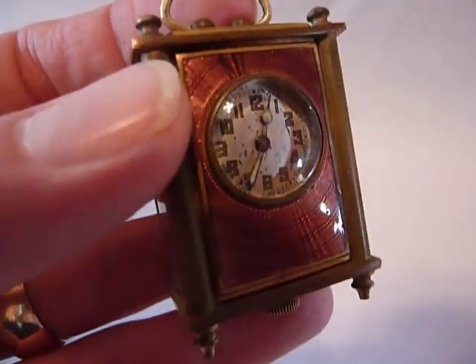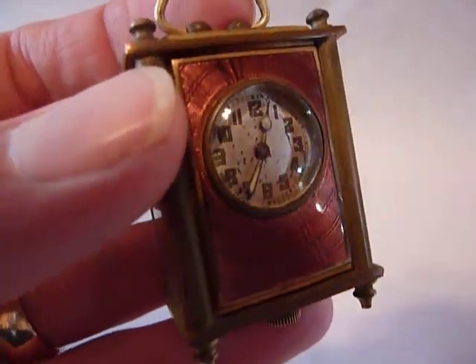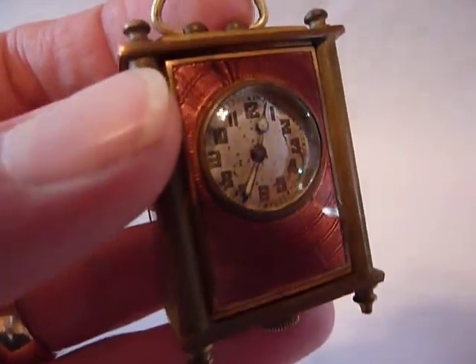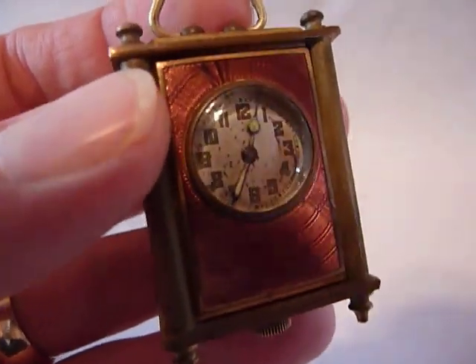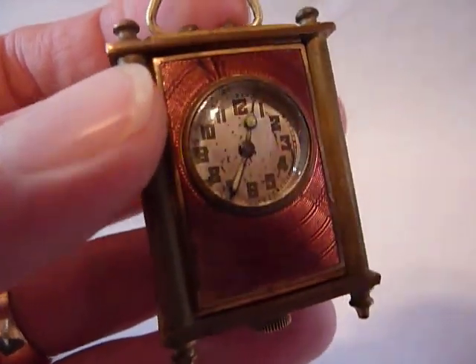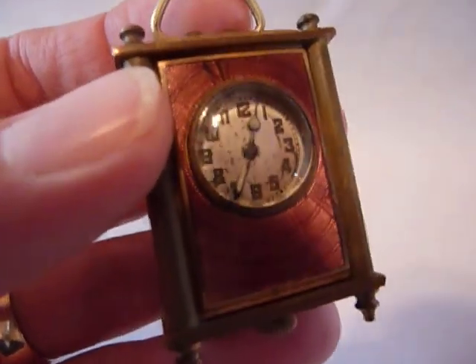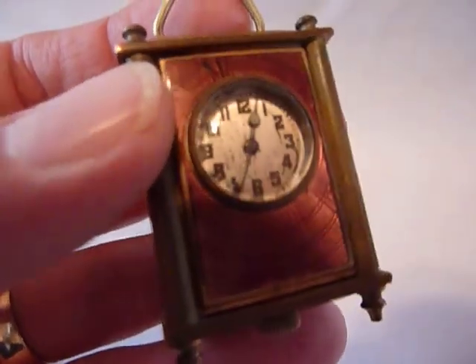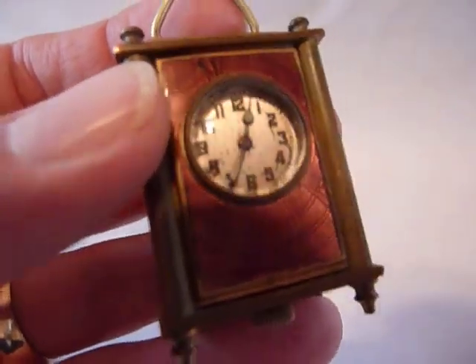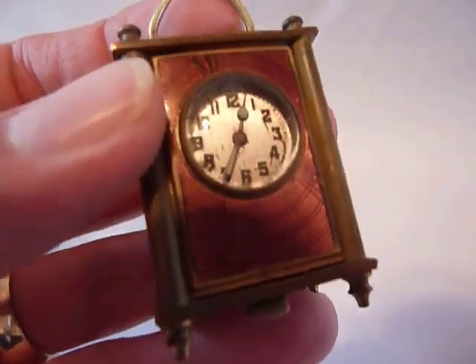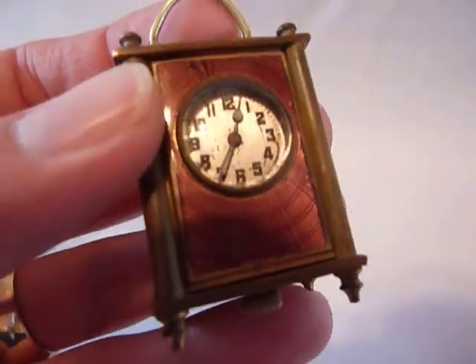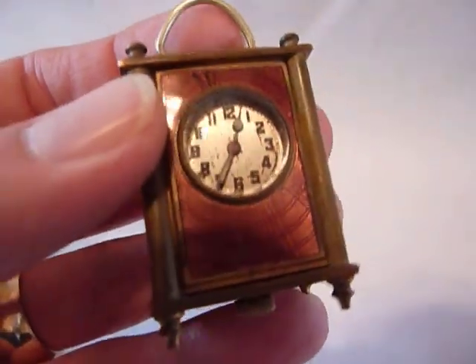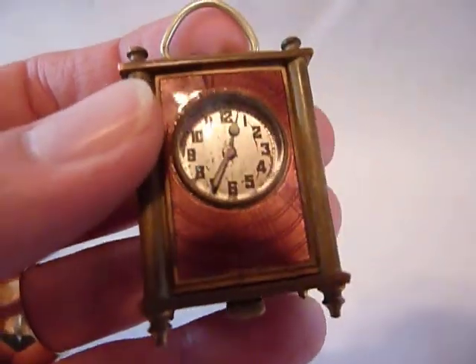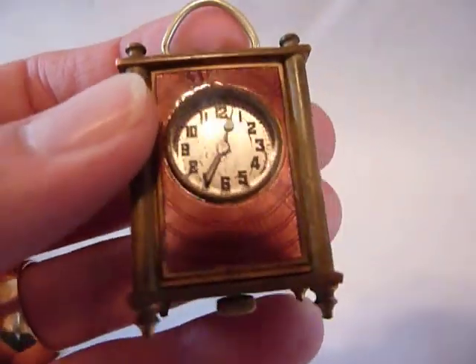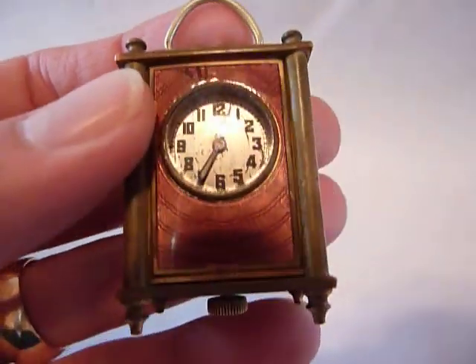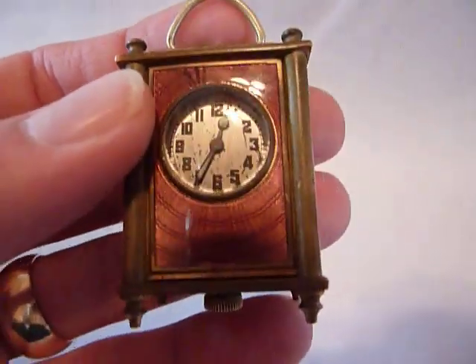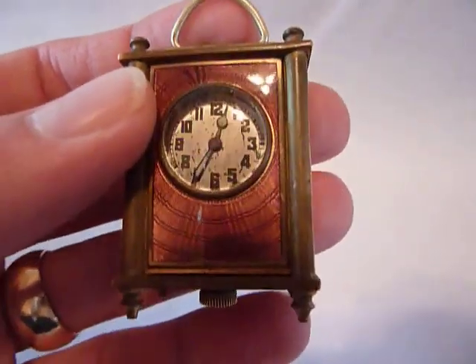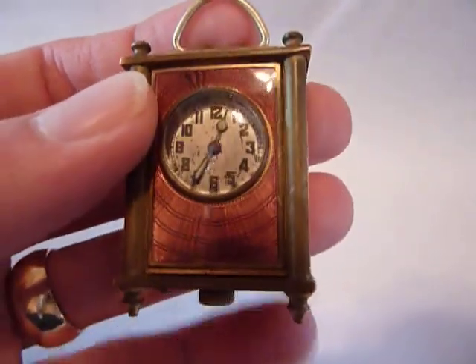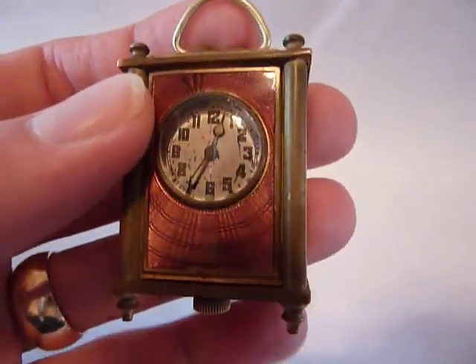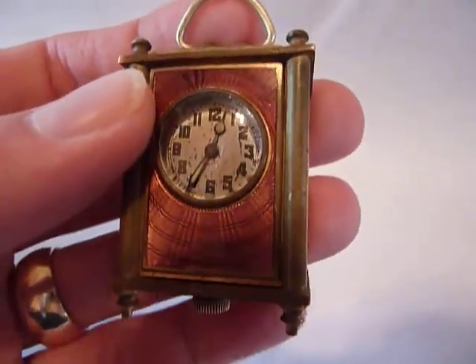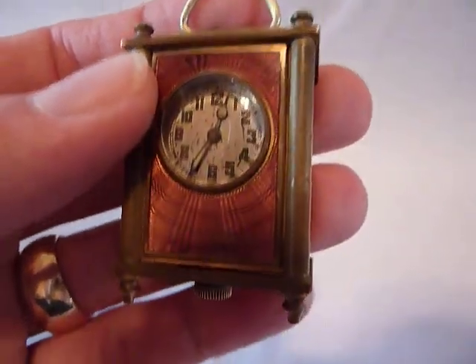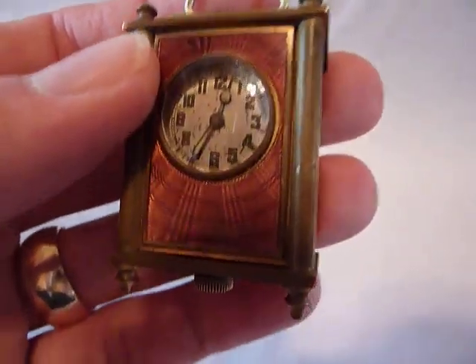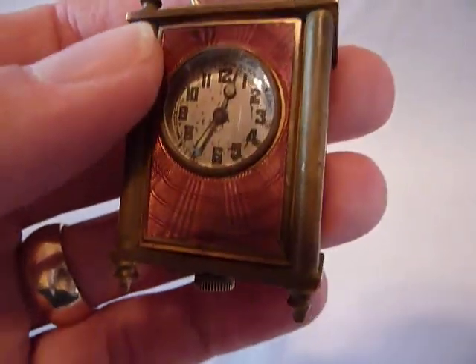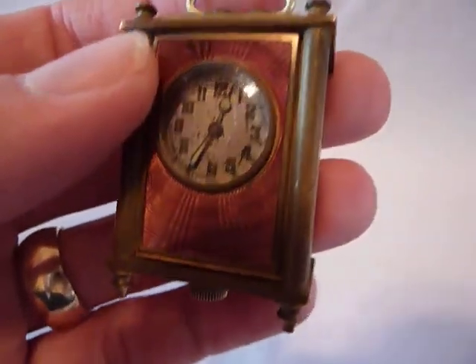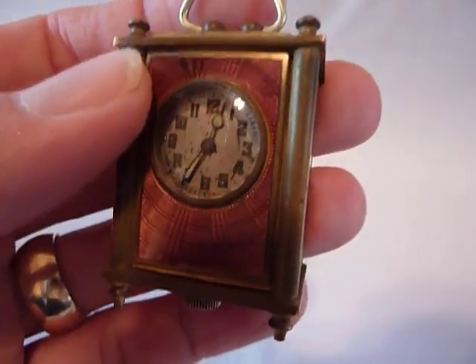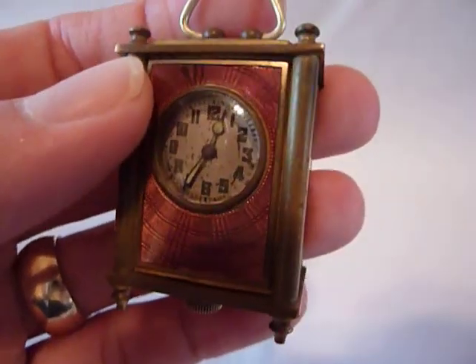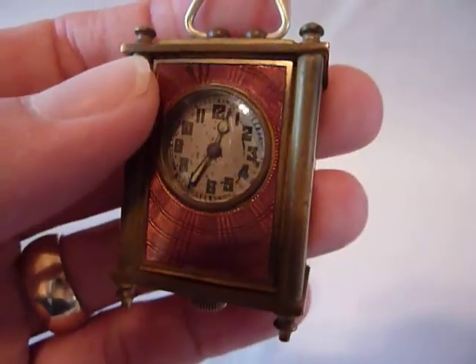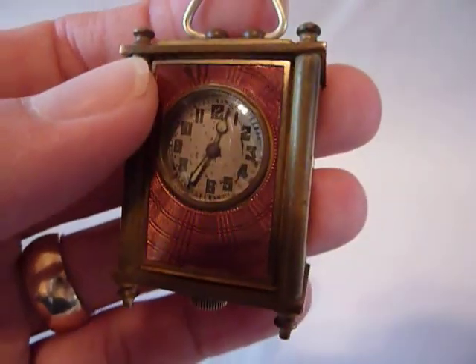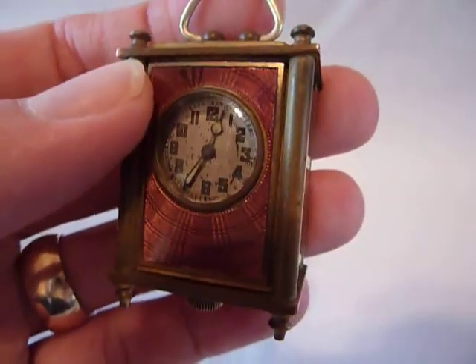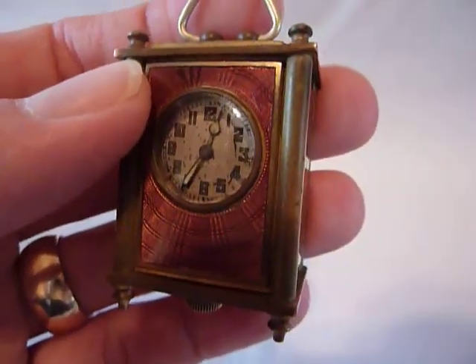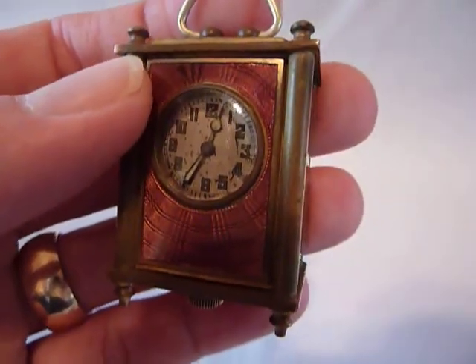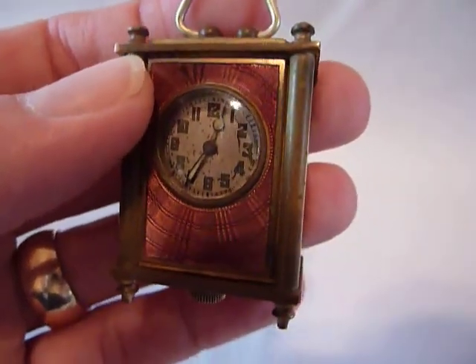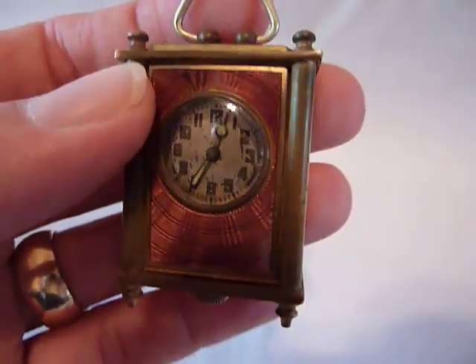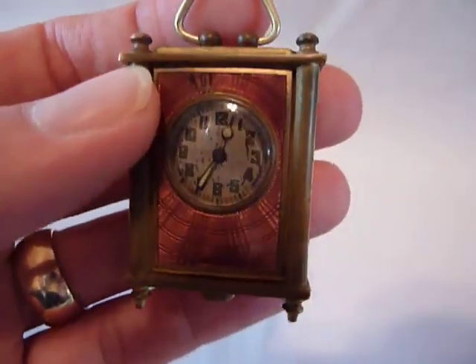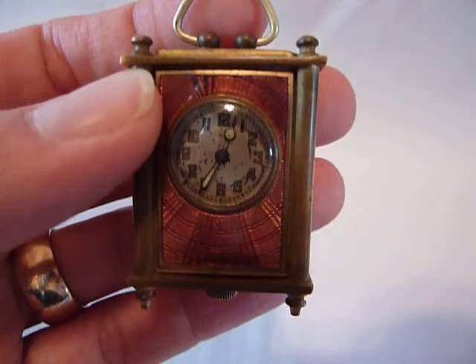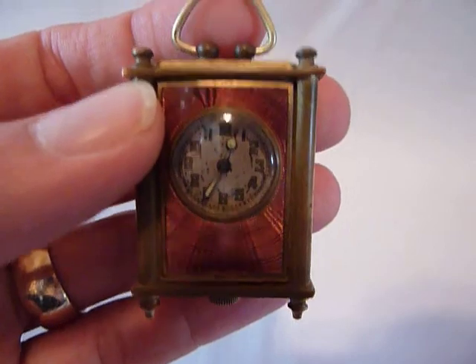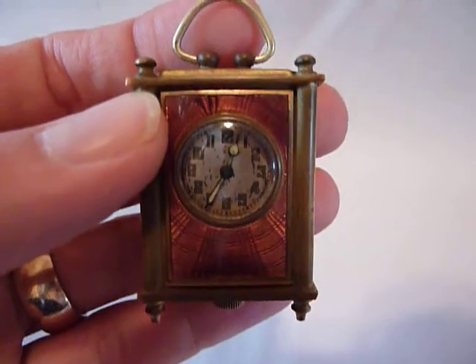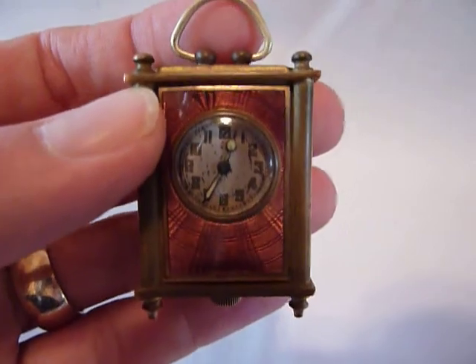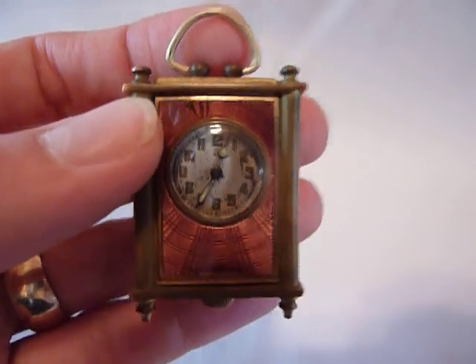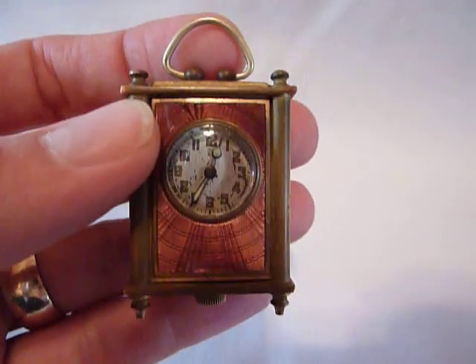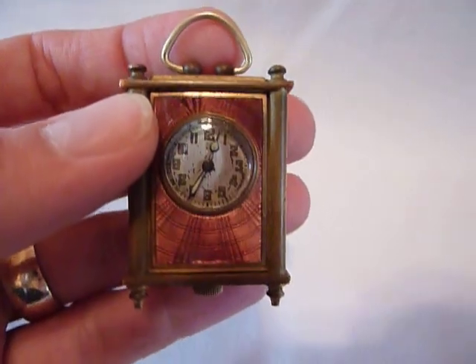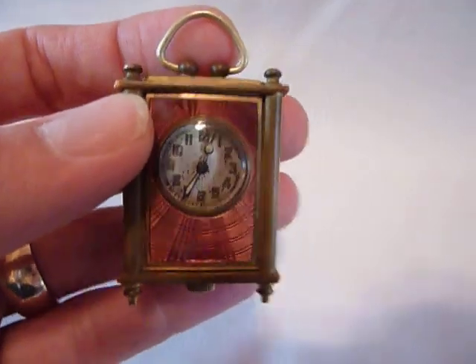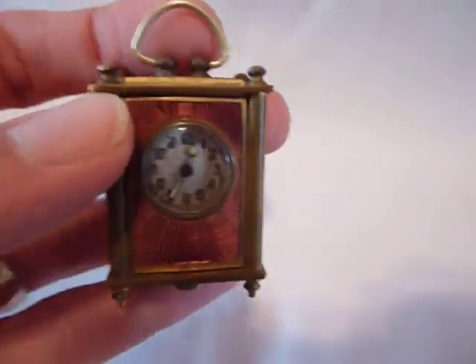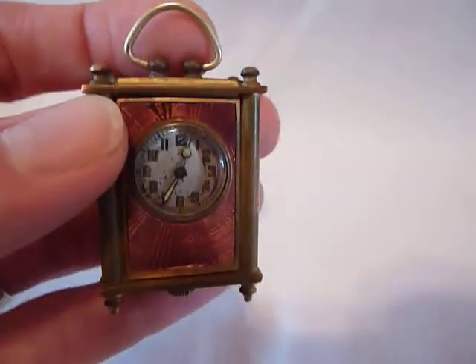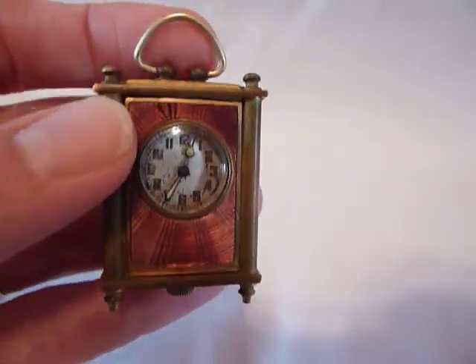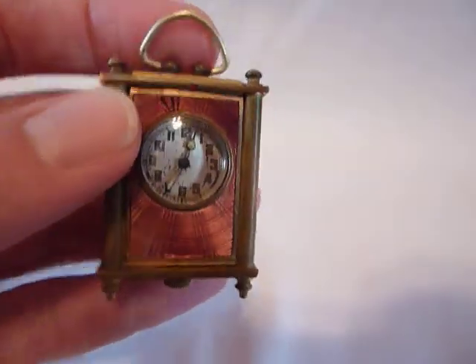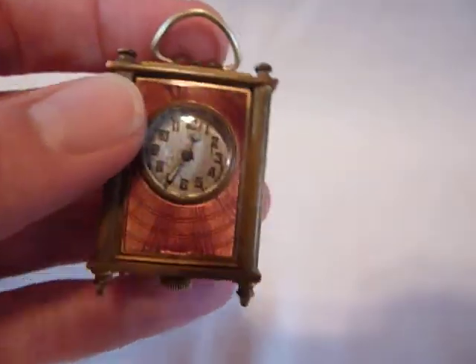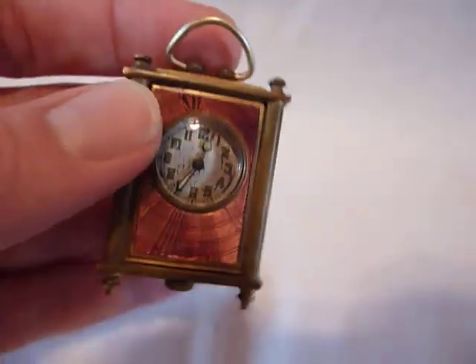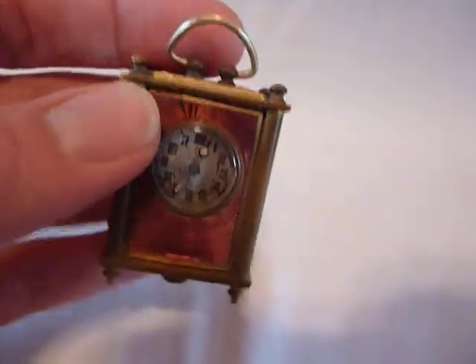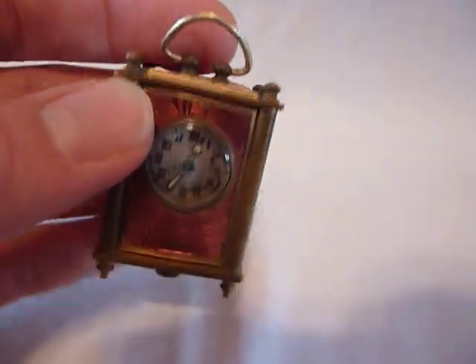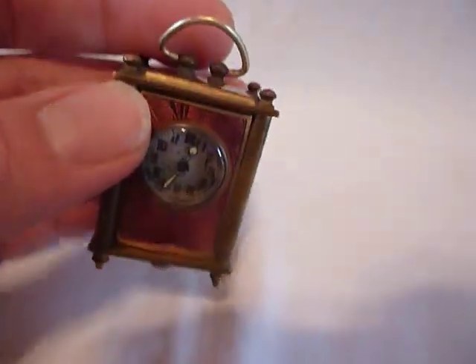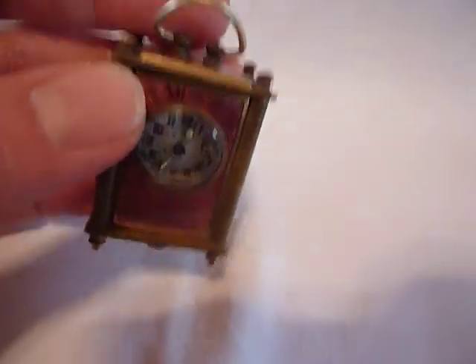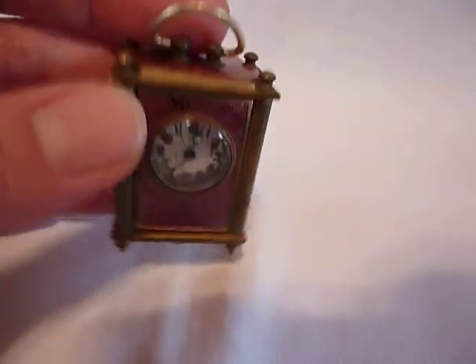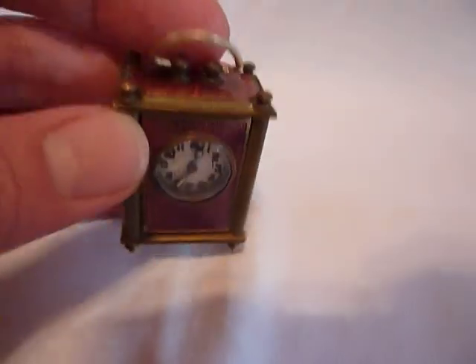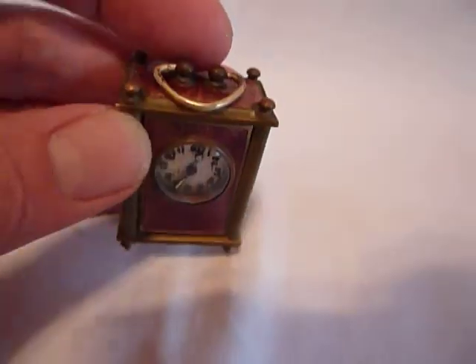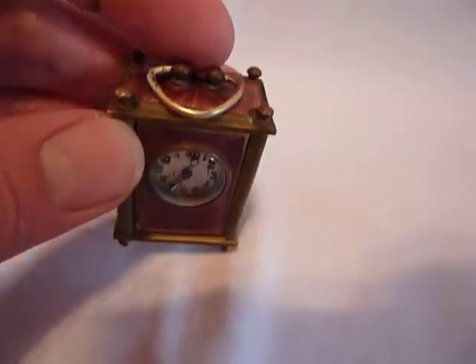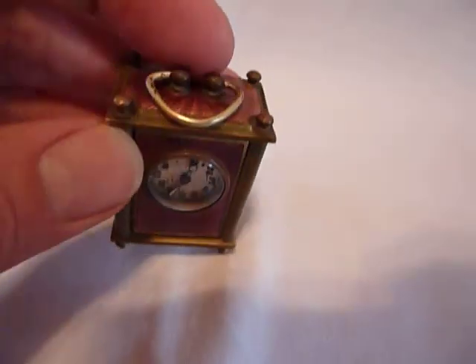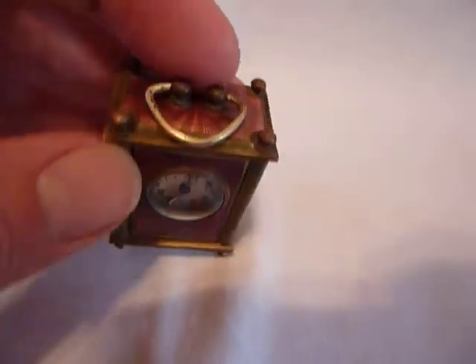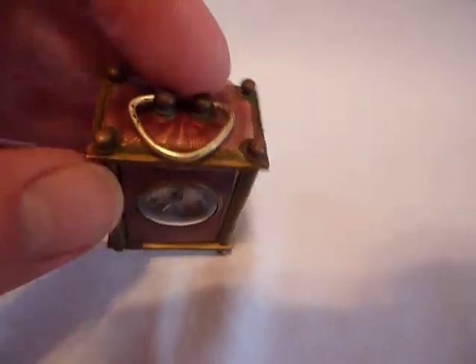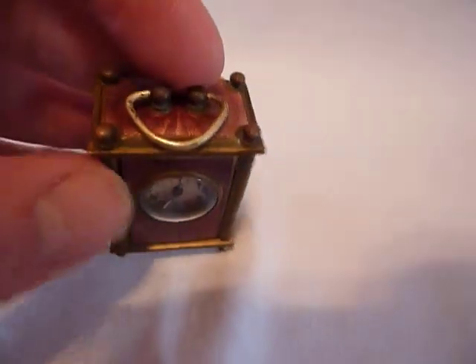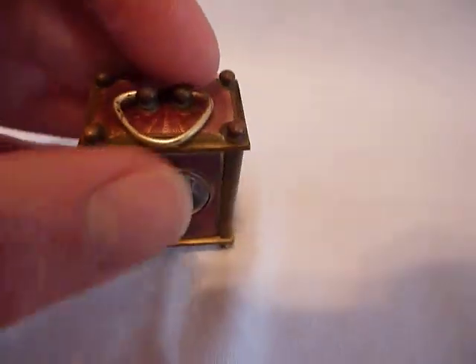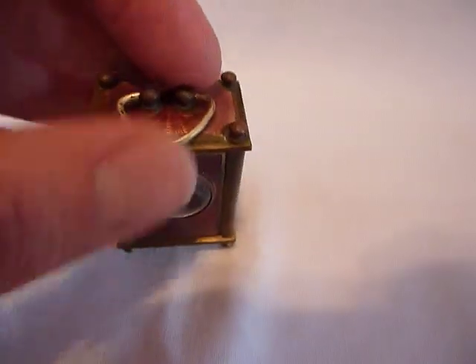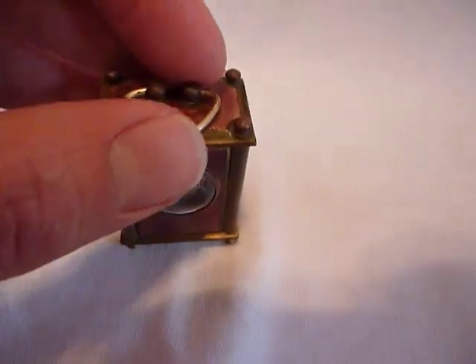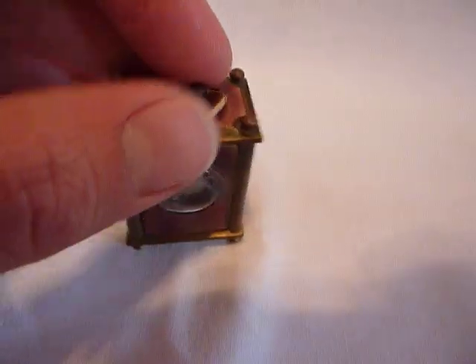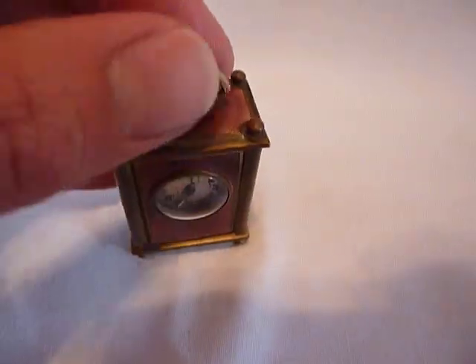The dial has a little patina to it, but I left that intact. And most importantly, it keeps time and it's in very nice condition.